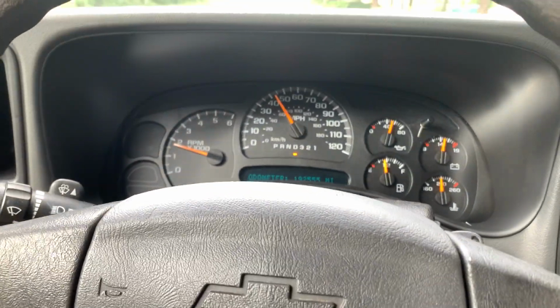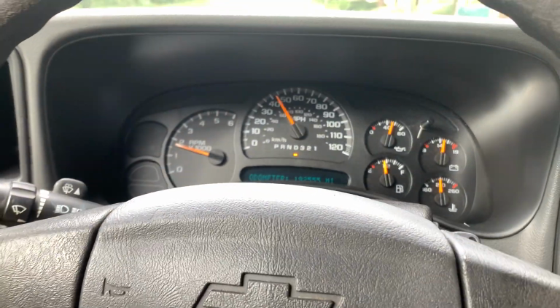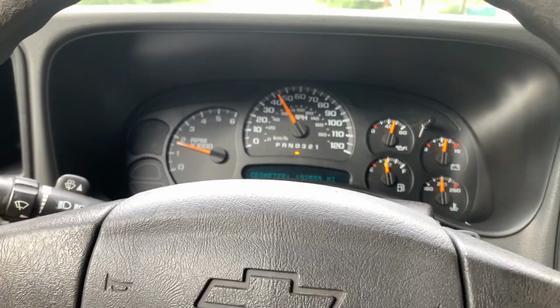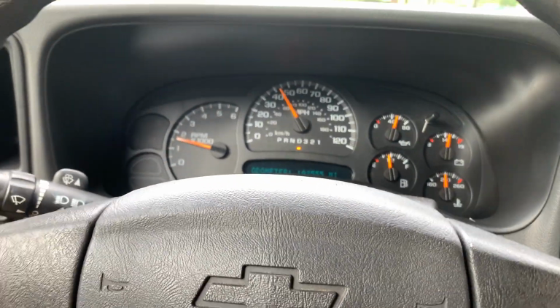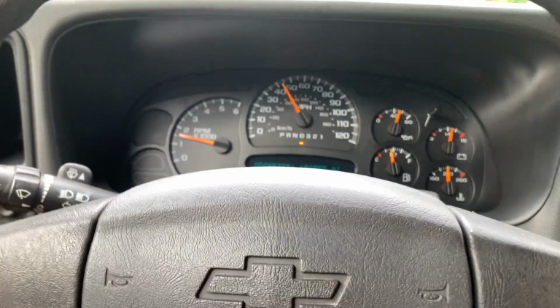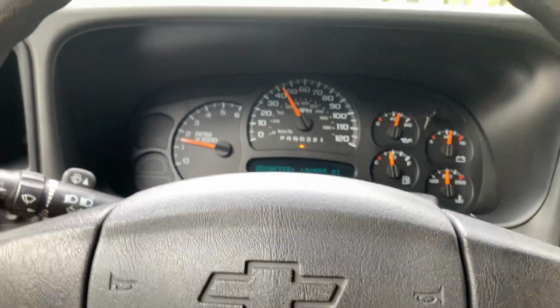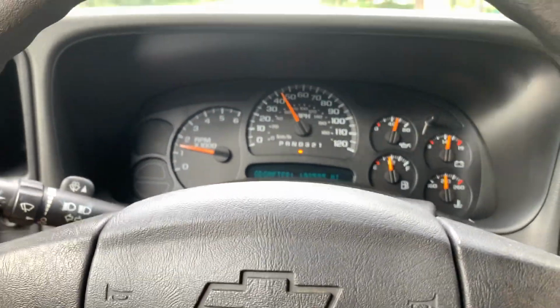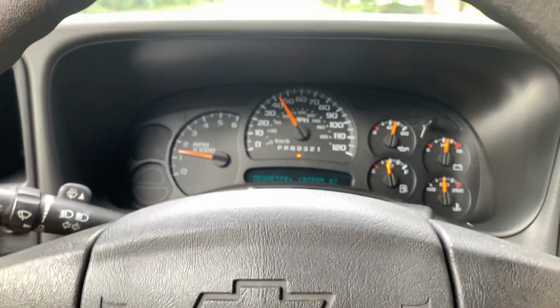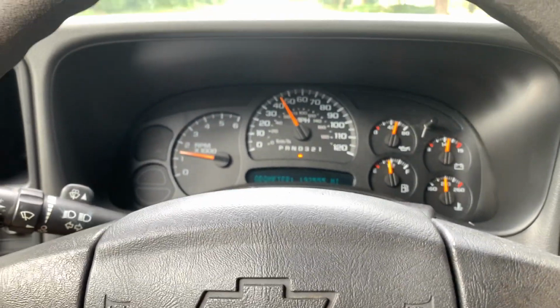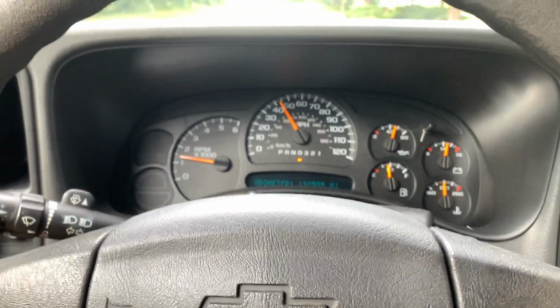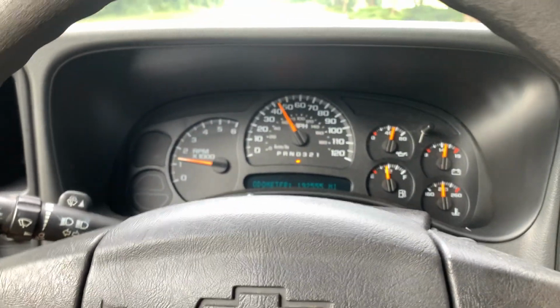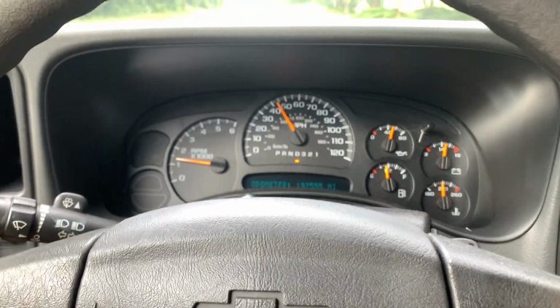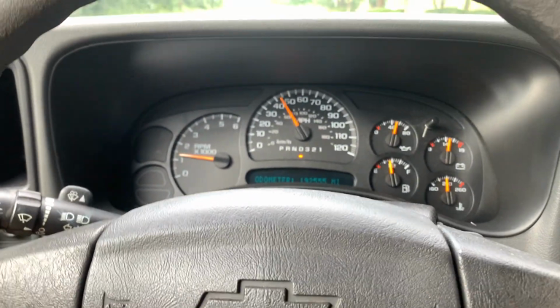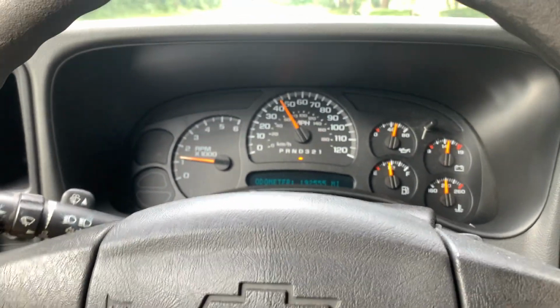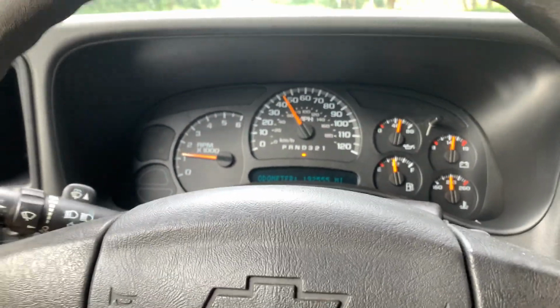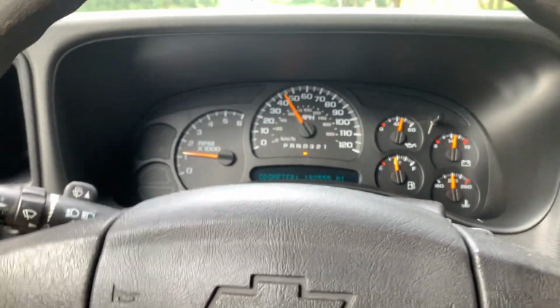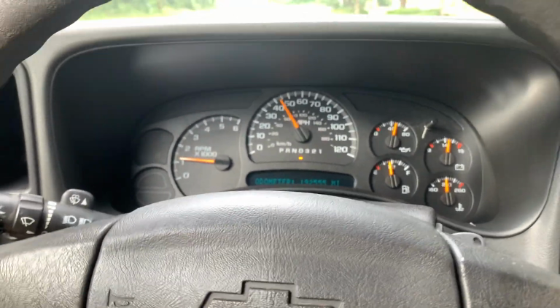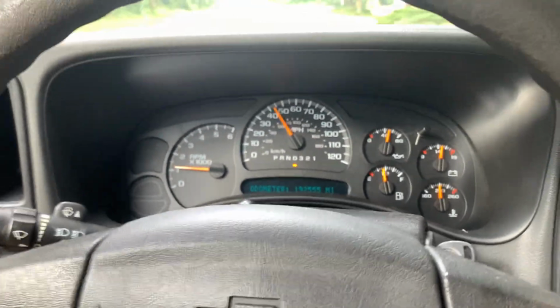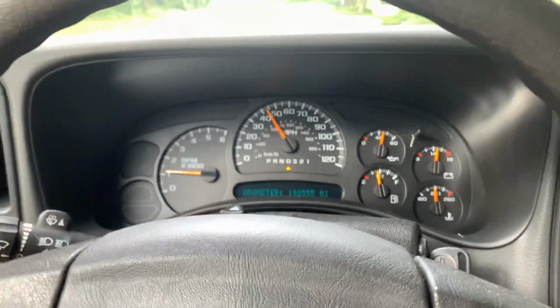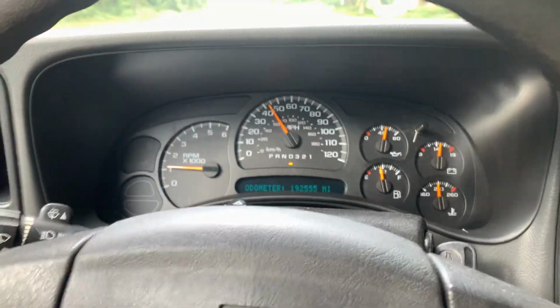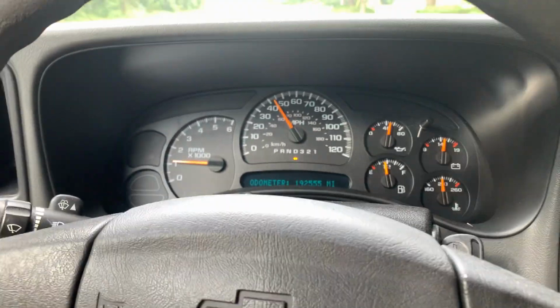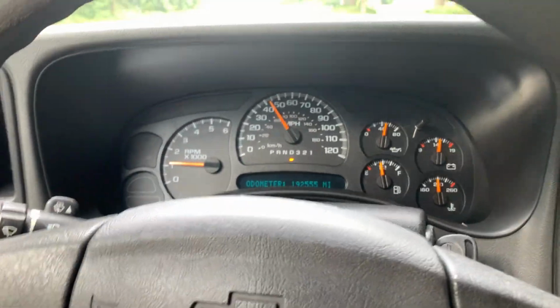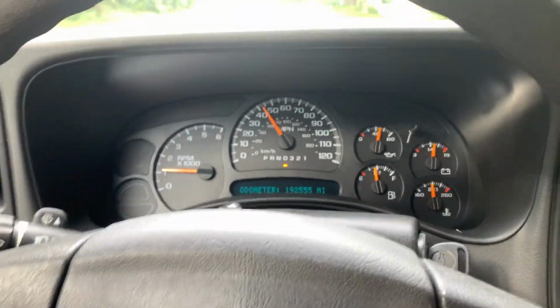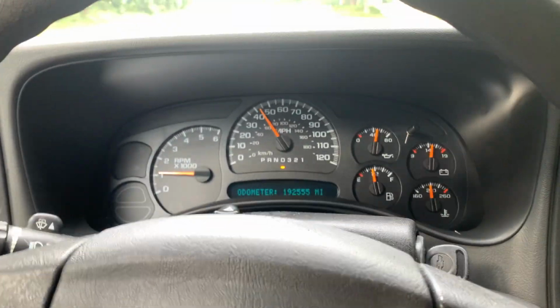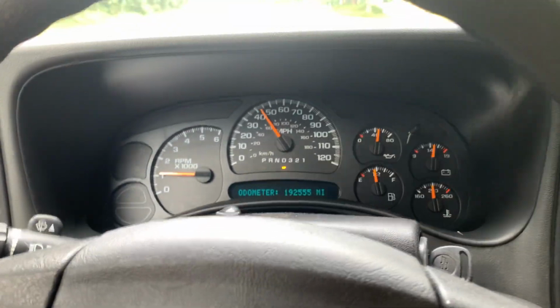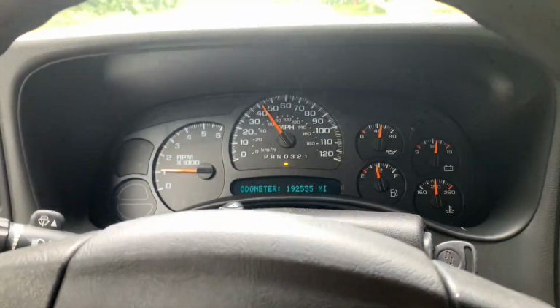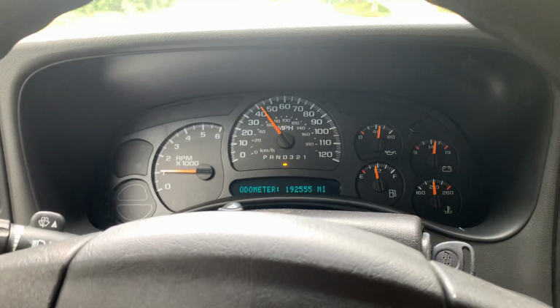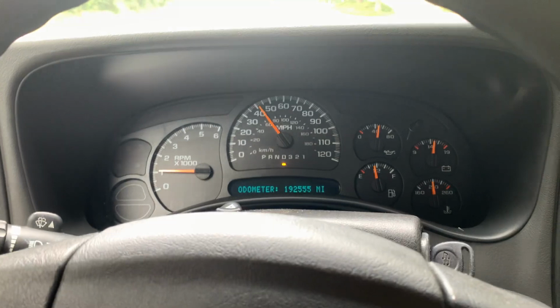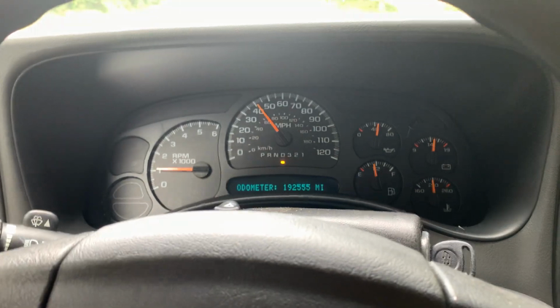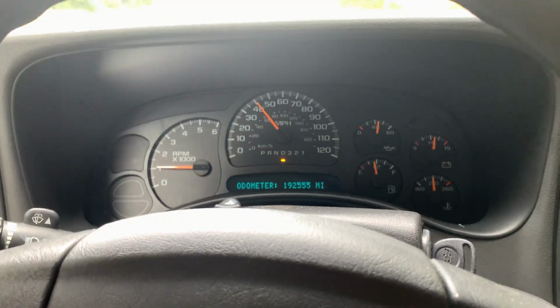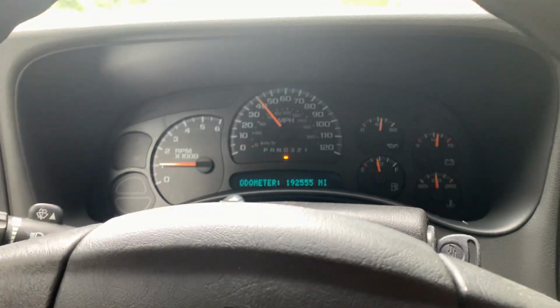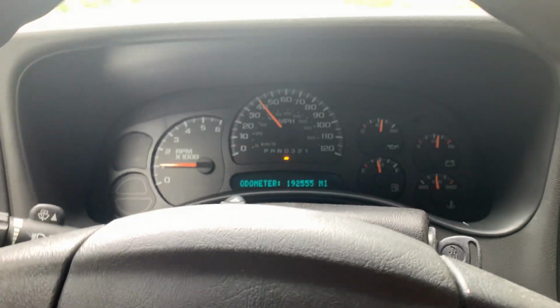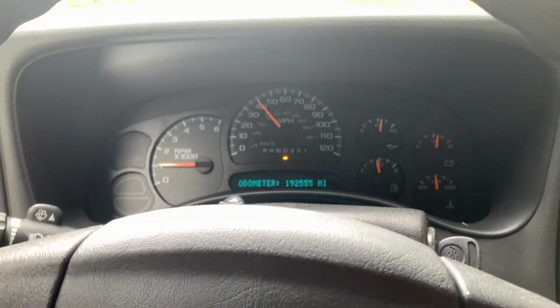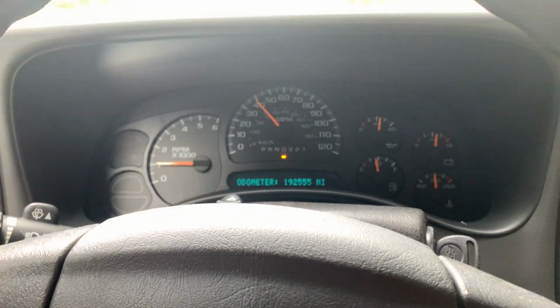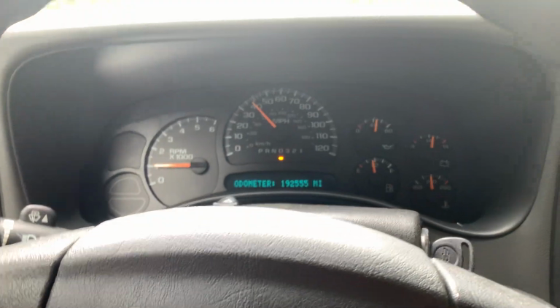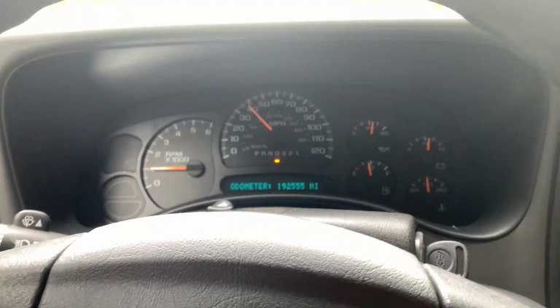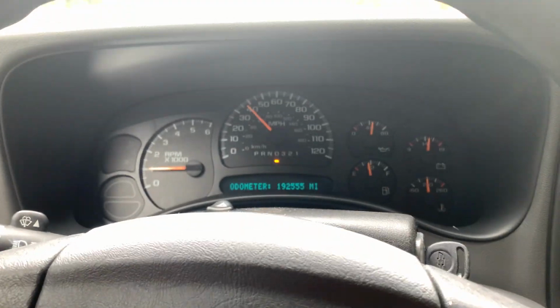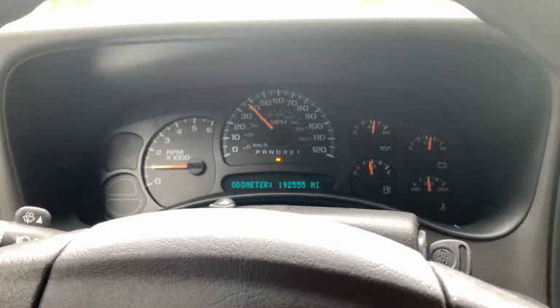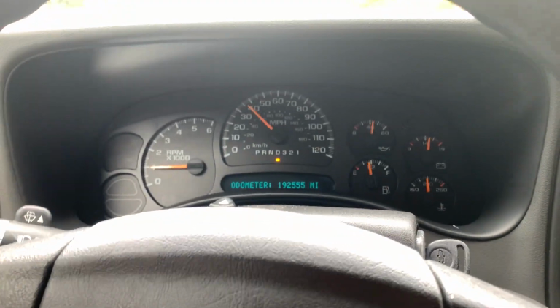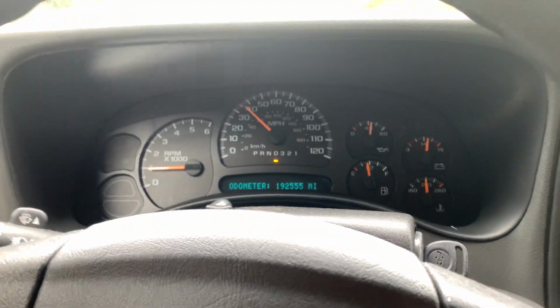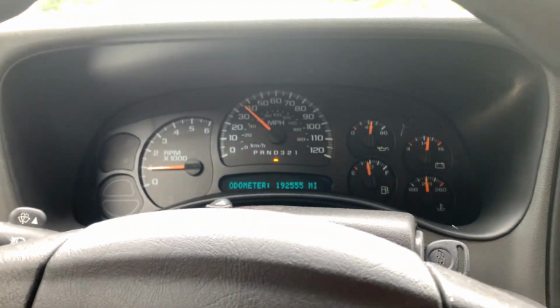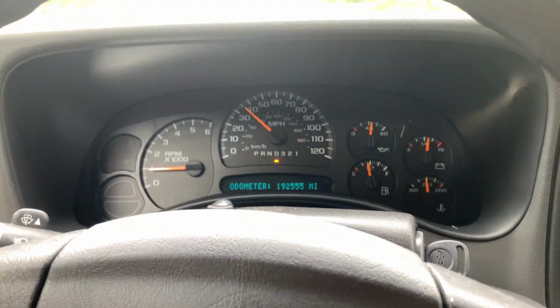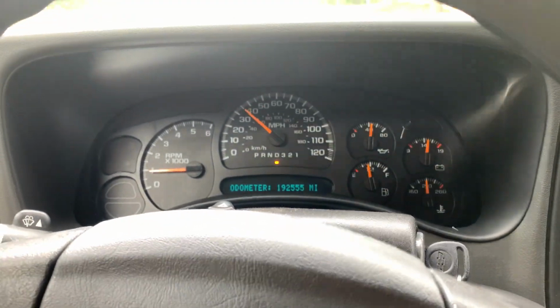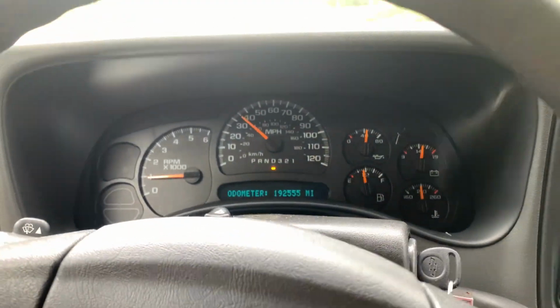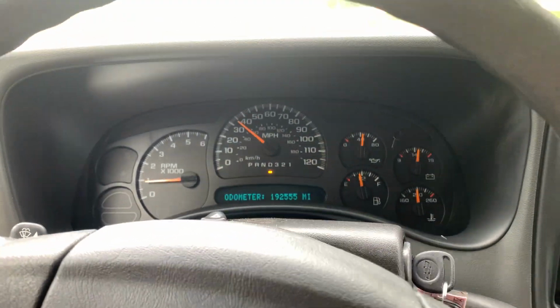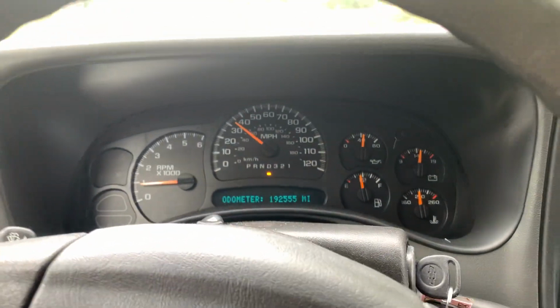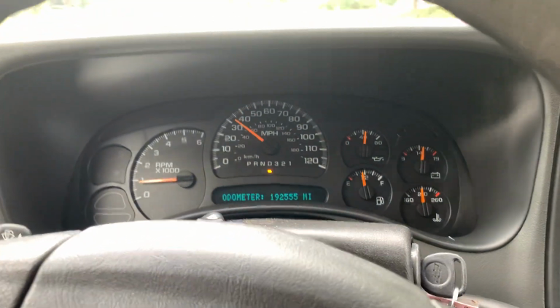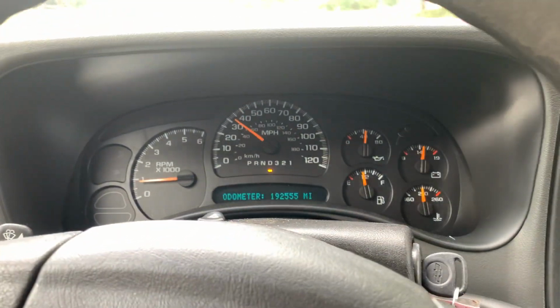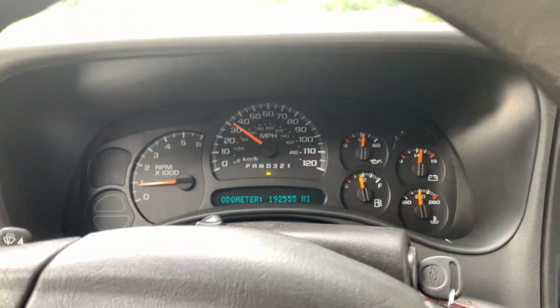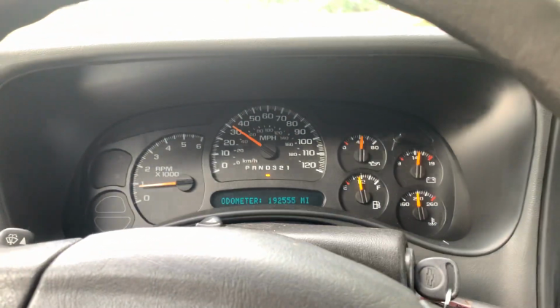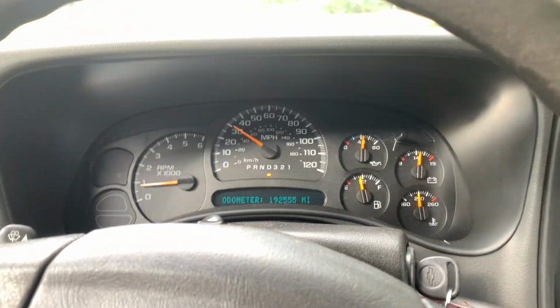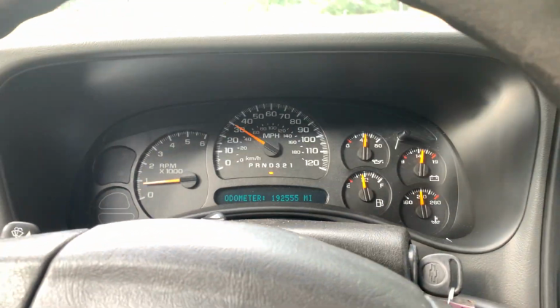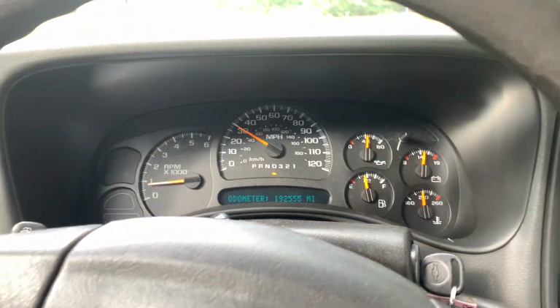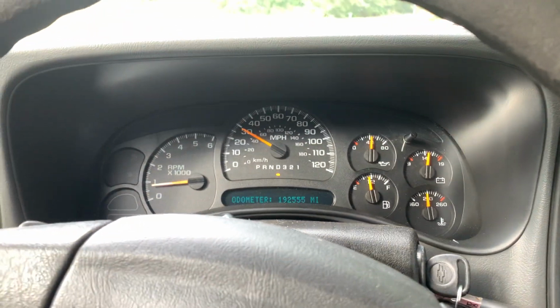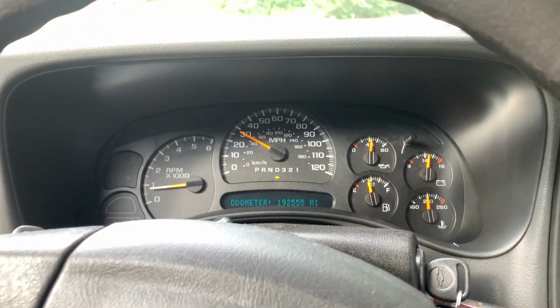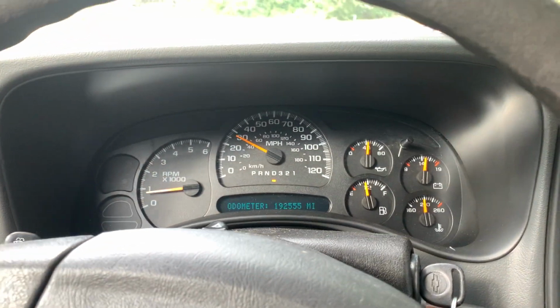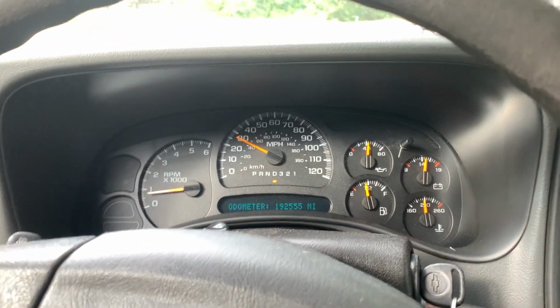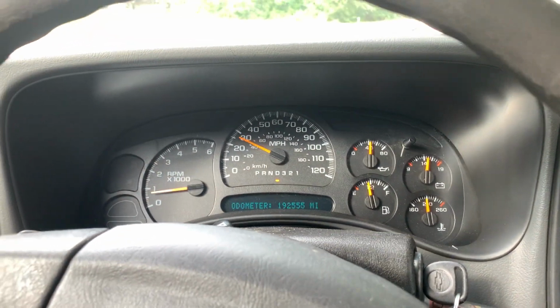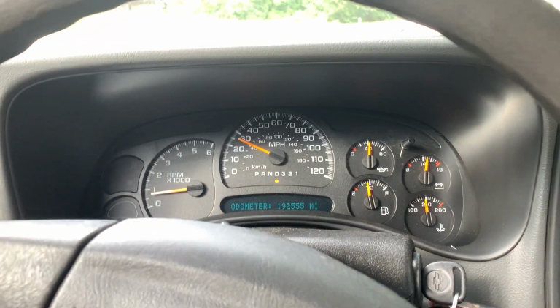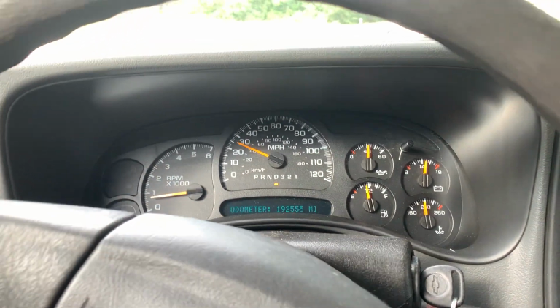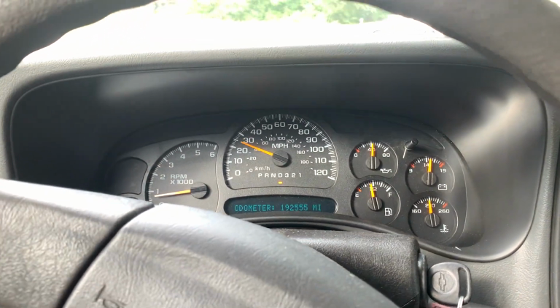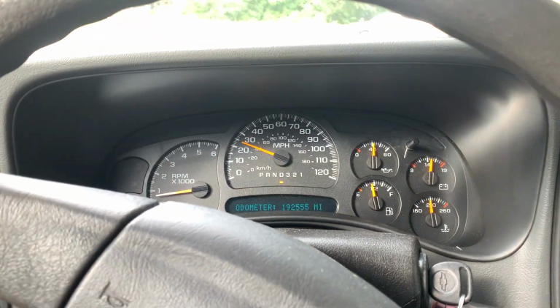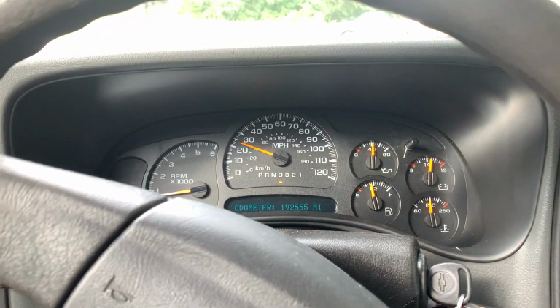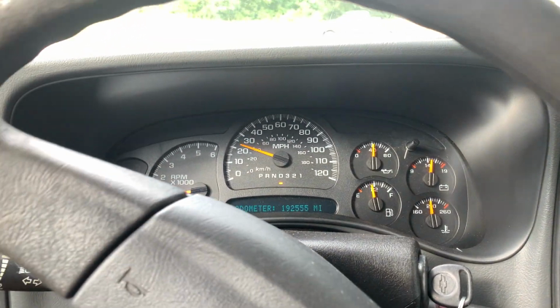Watch it shift through gears — smooth. Get on the brakes. There's no check engine lights, no ABS lights, none of that.